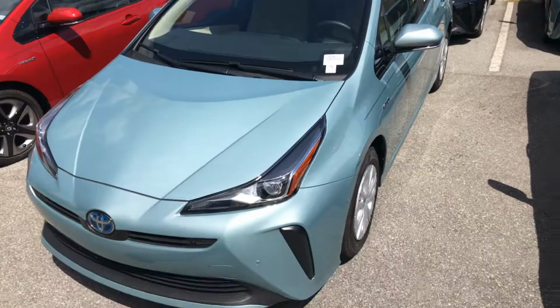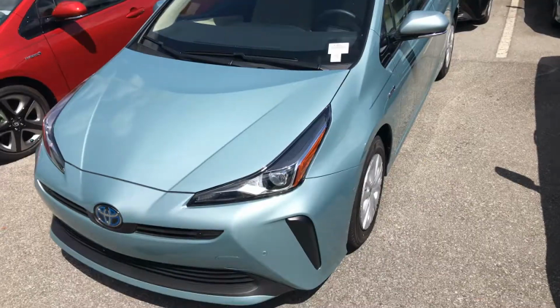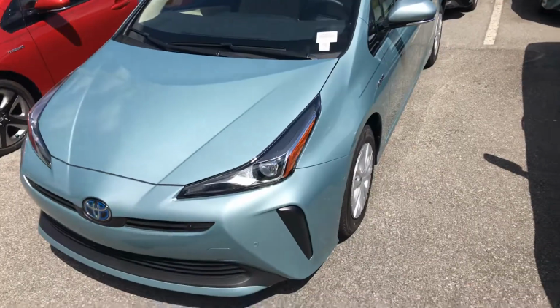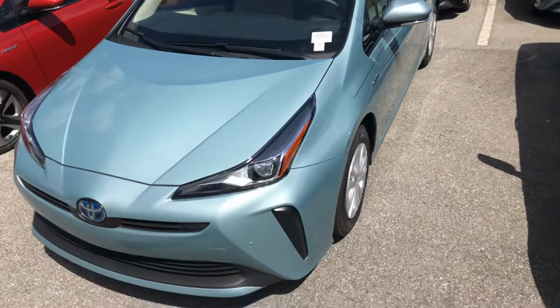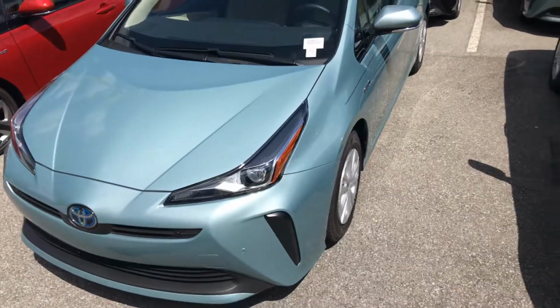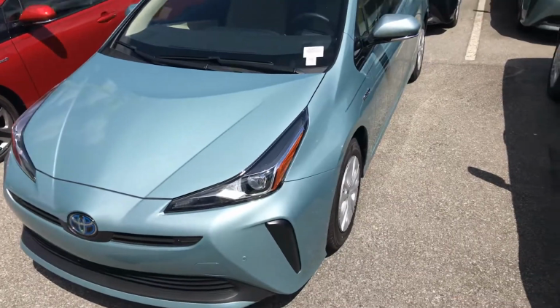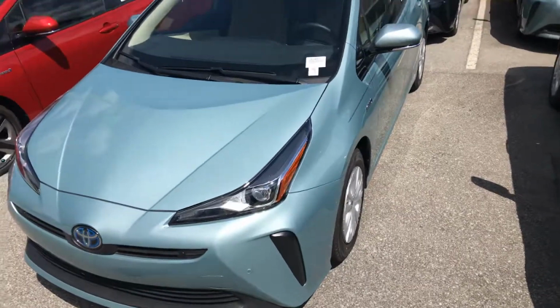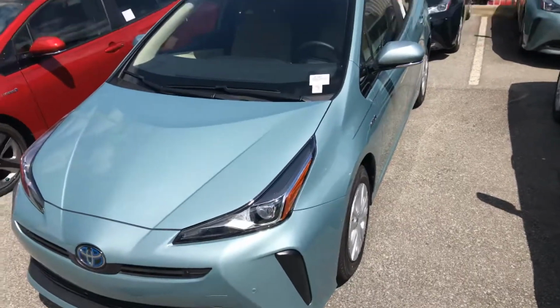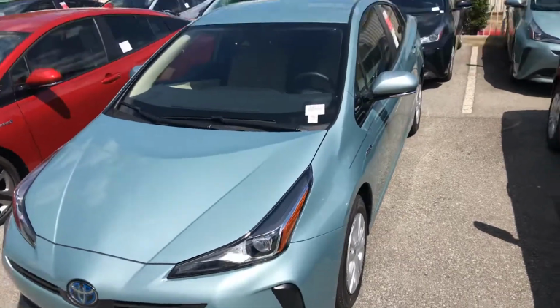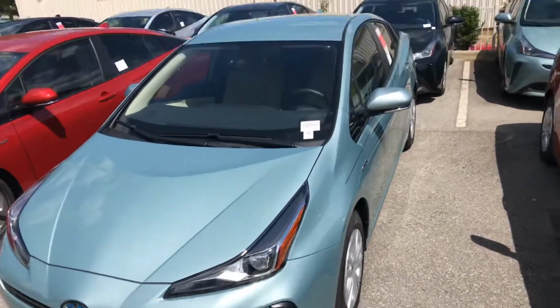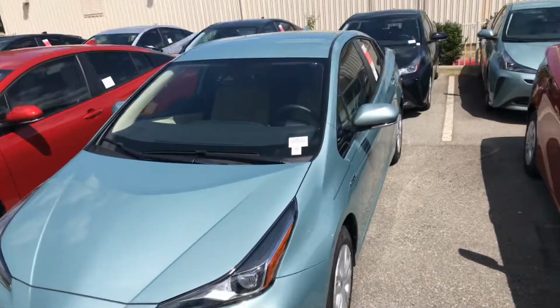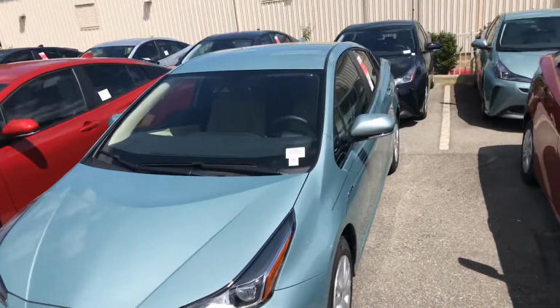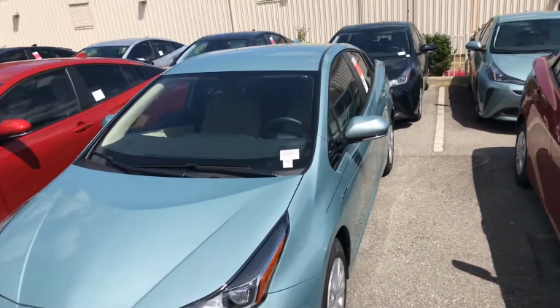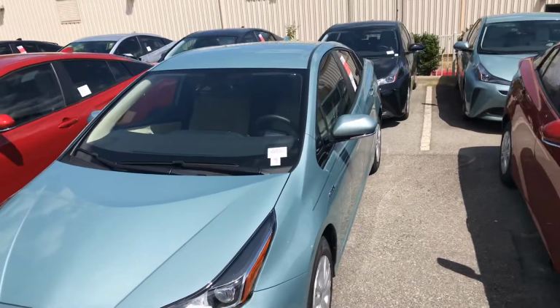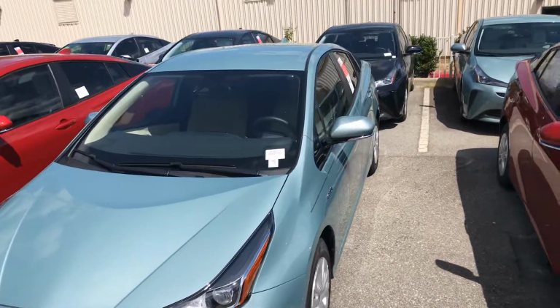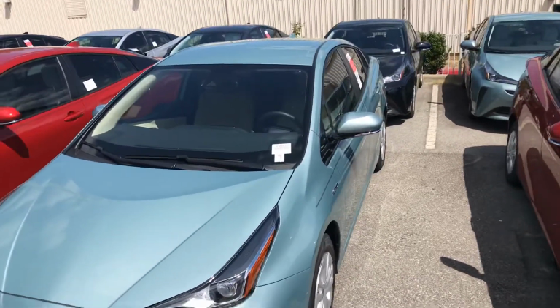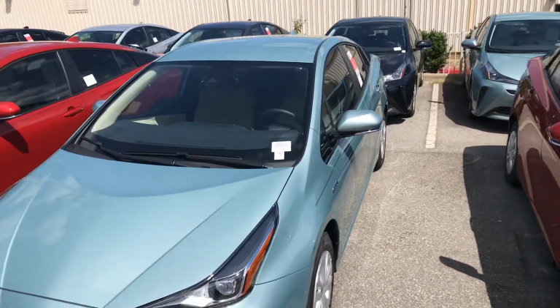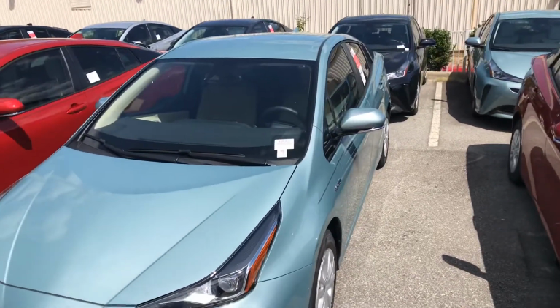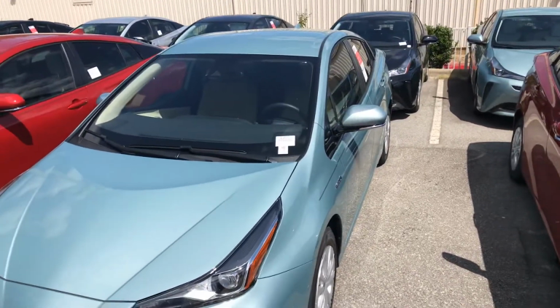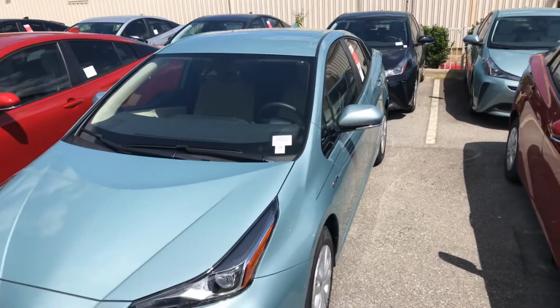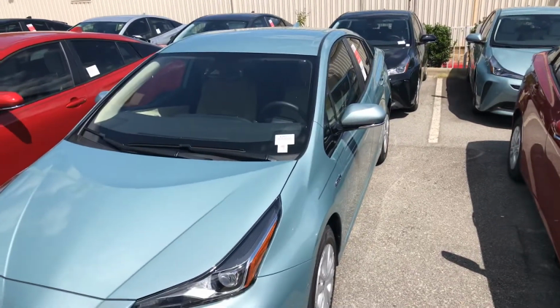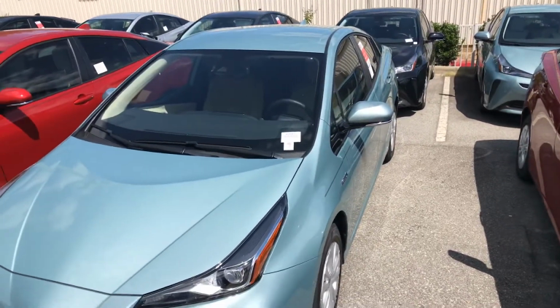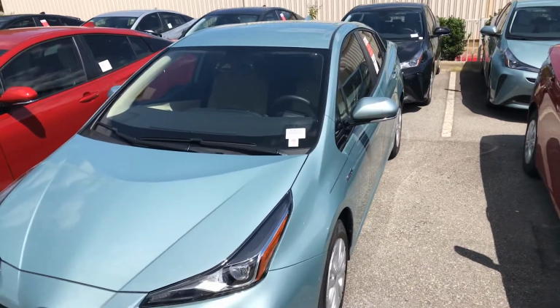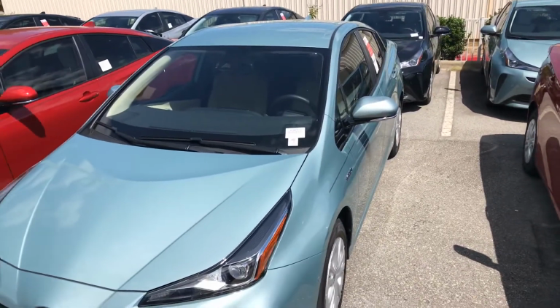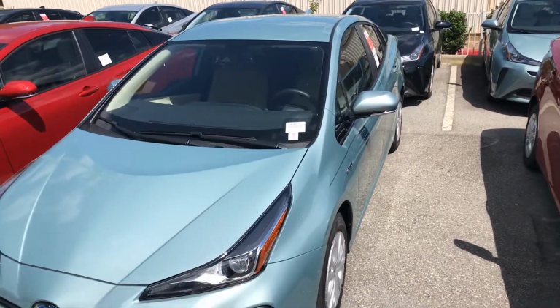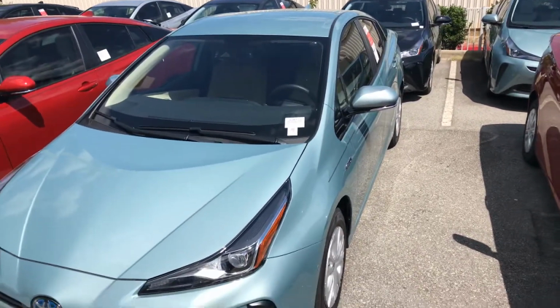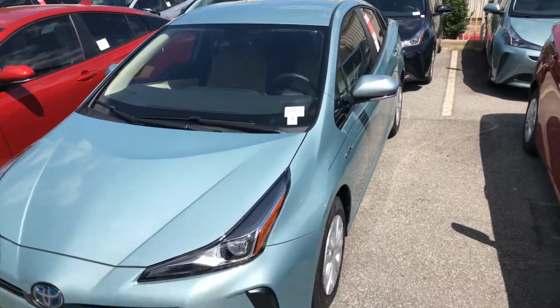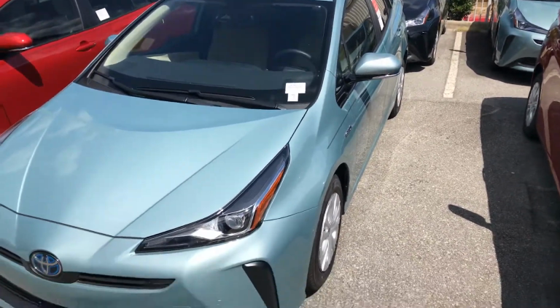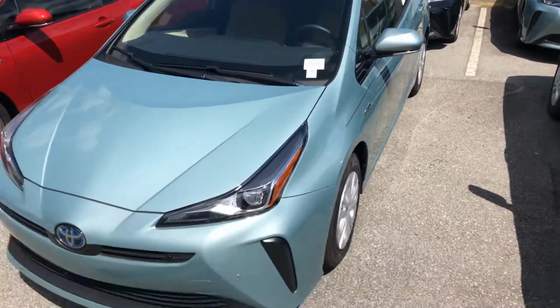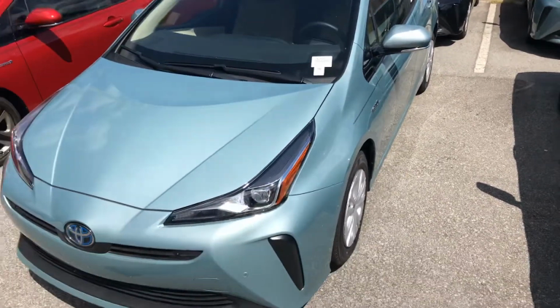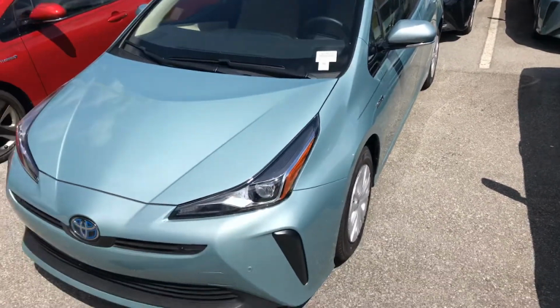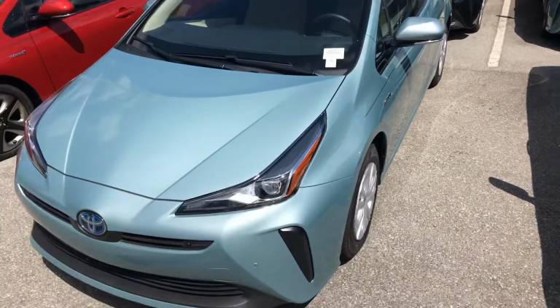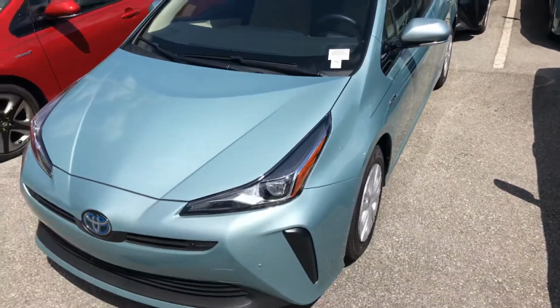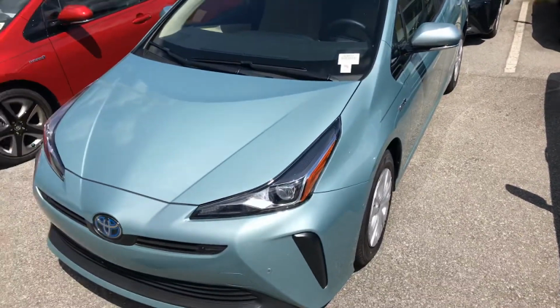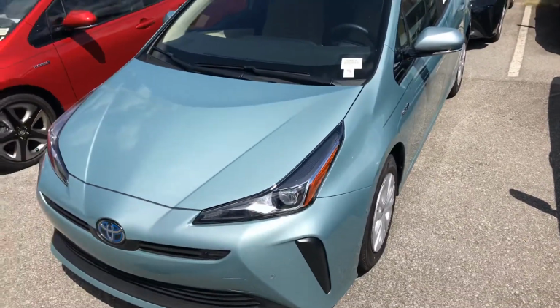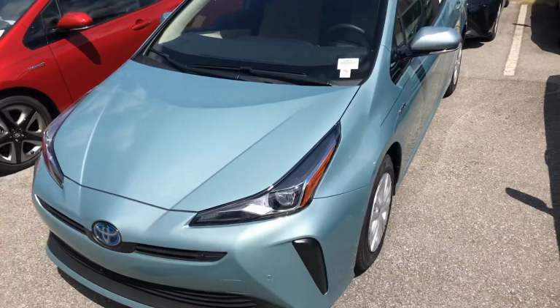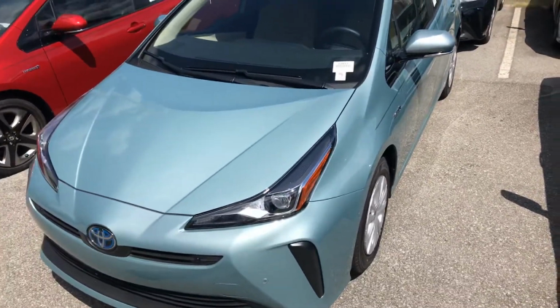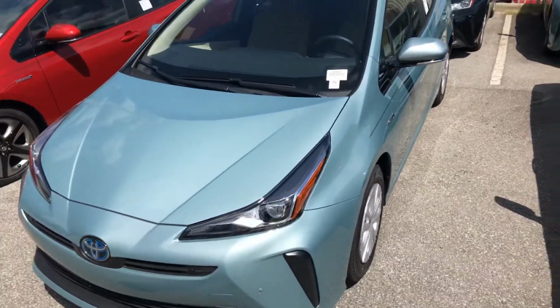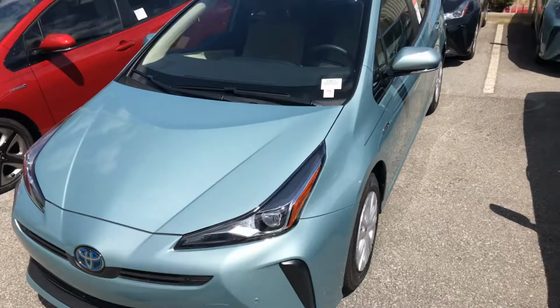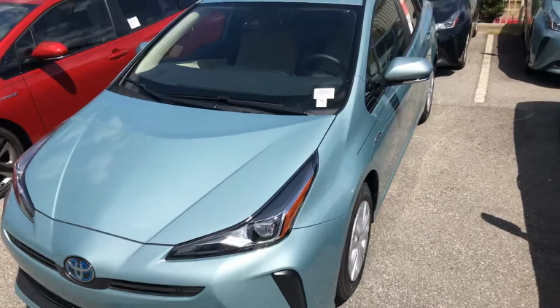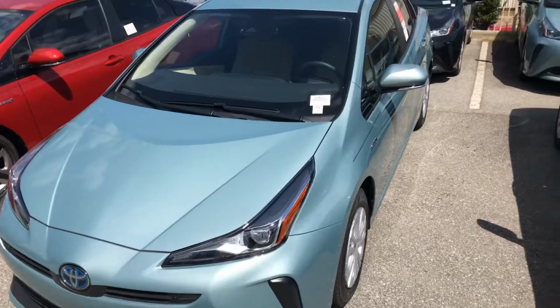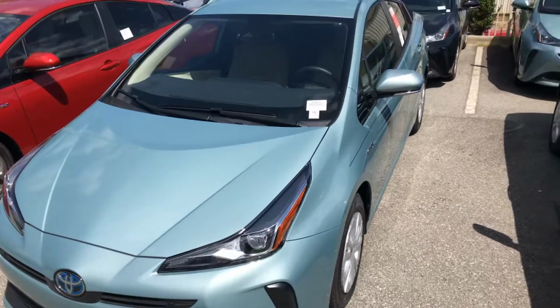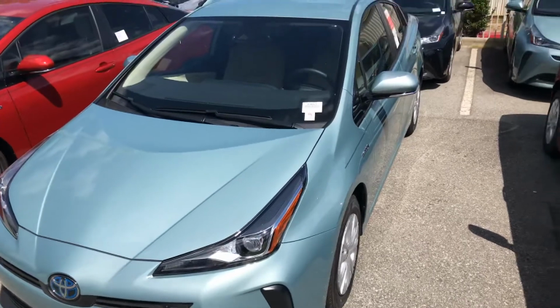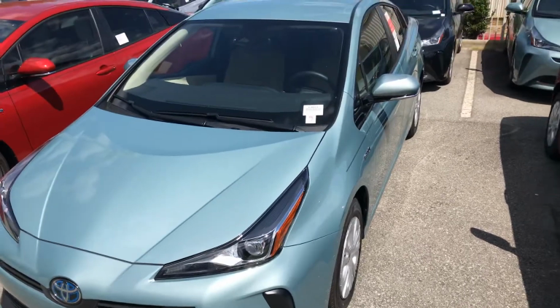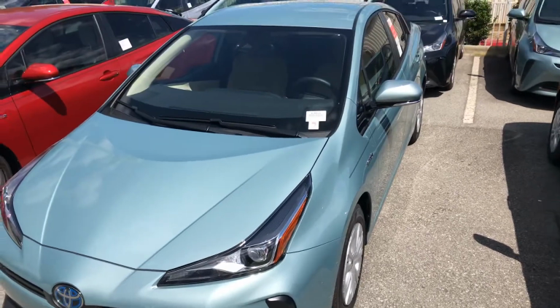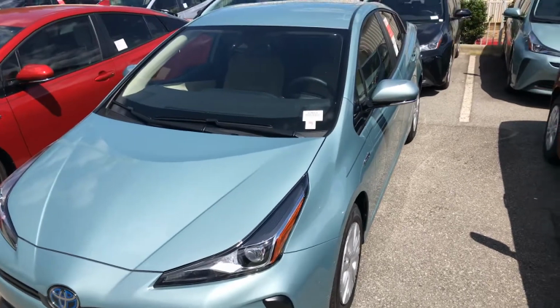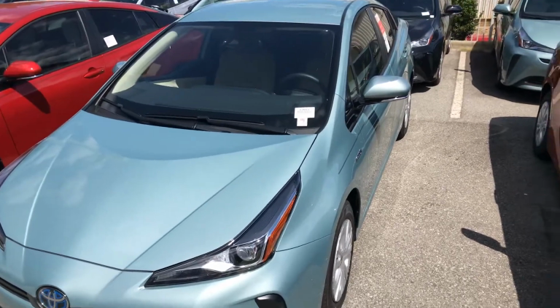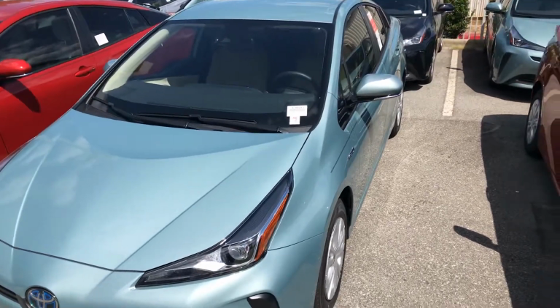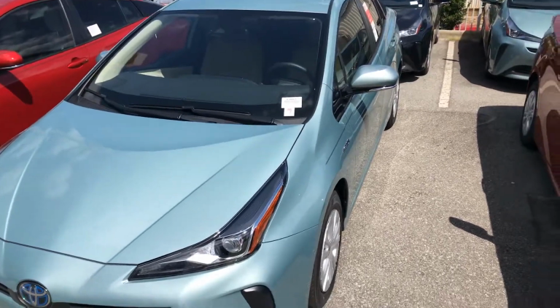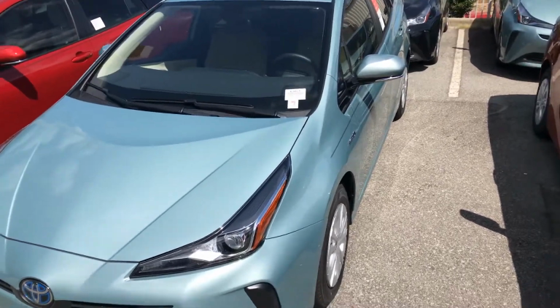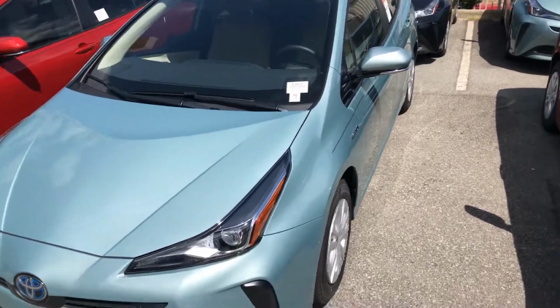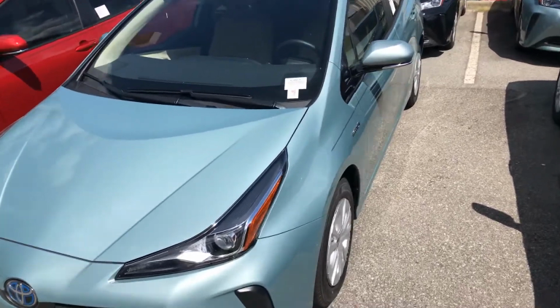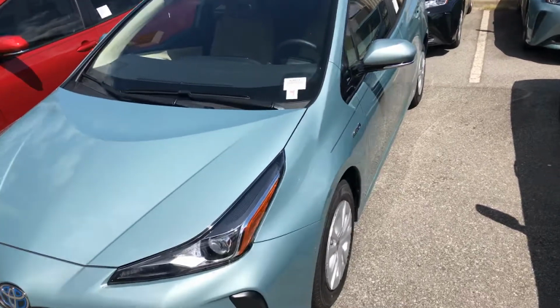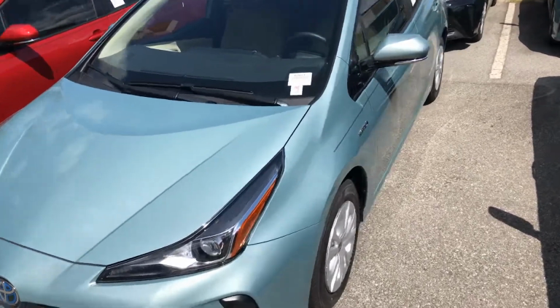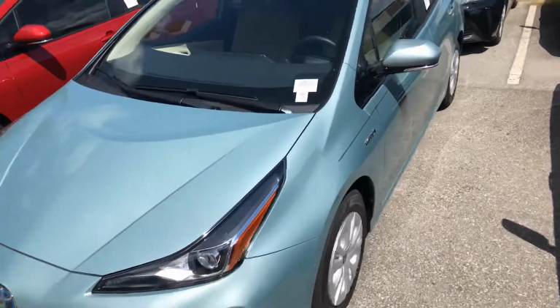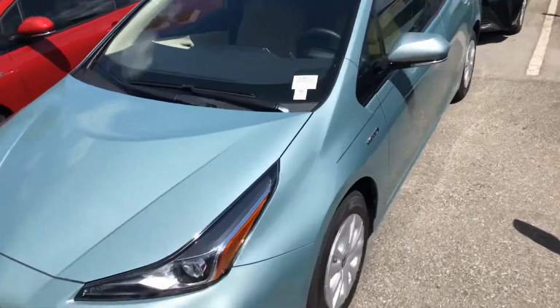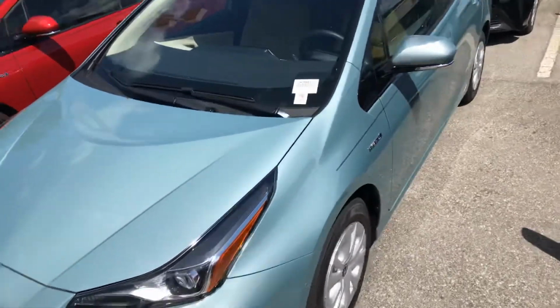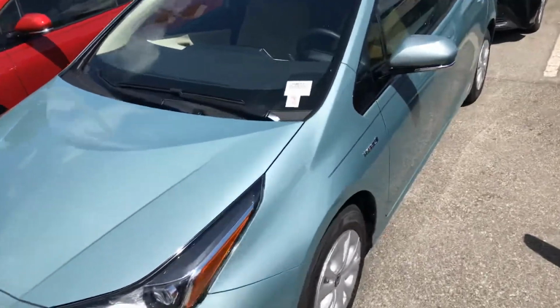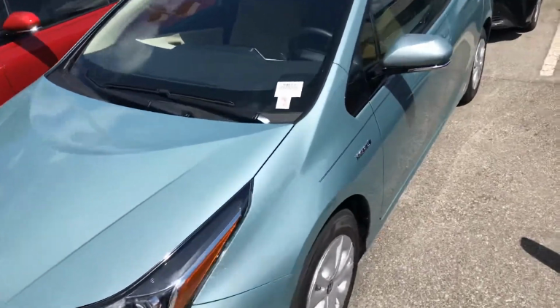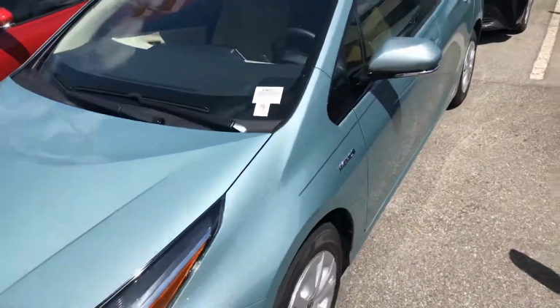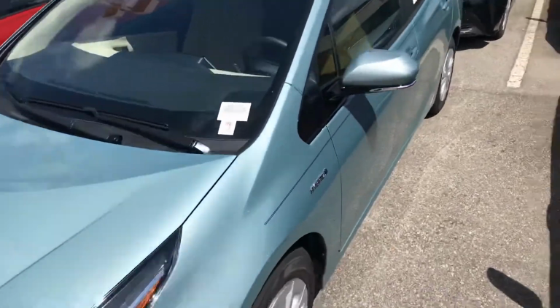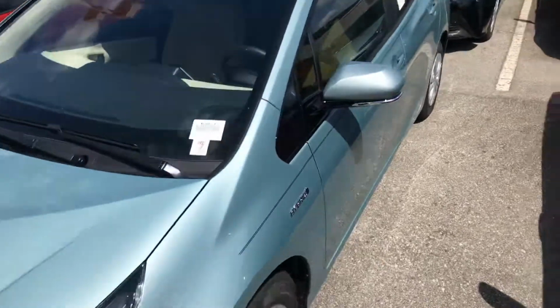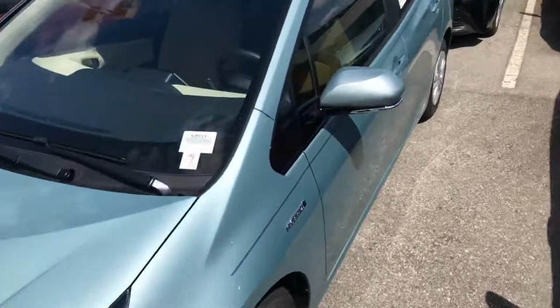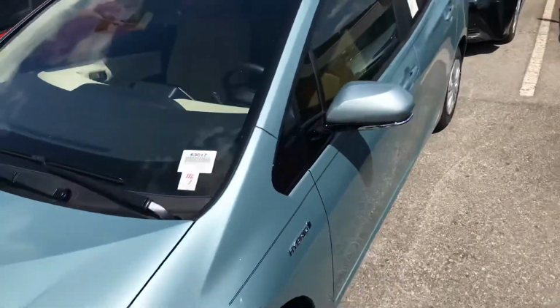Hey guys, we're out with this Prius. It seems like the alarm's been going off, so we want to show you real fast how to put it into valet mode.